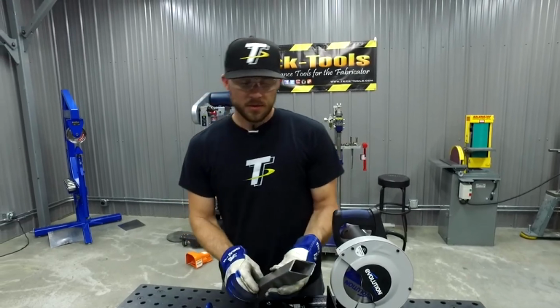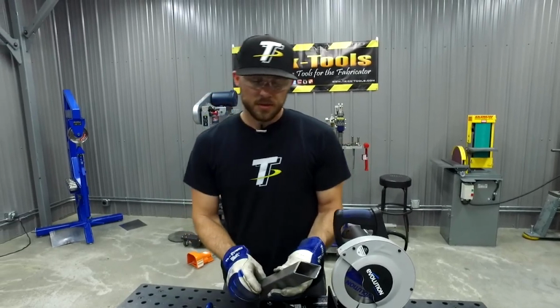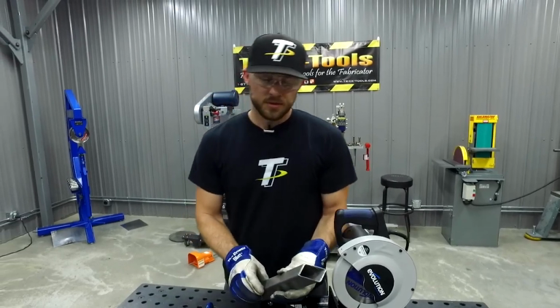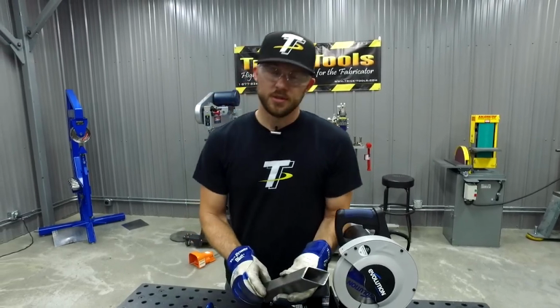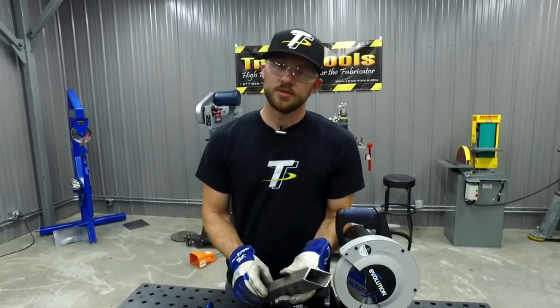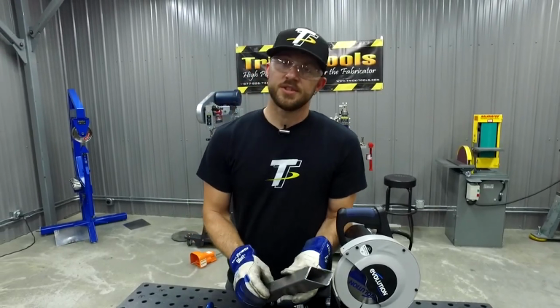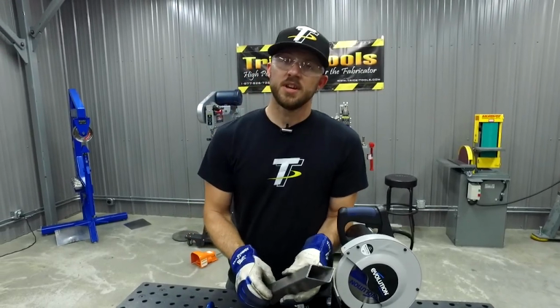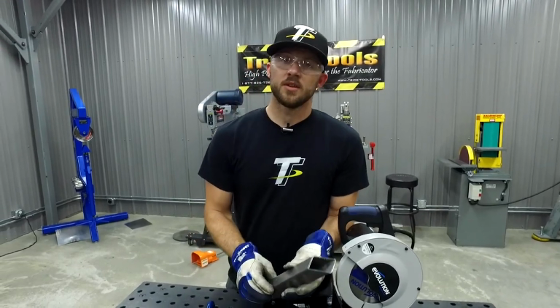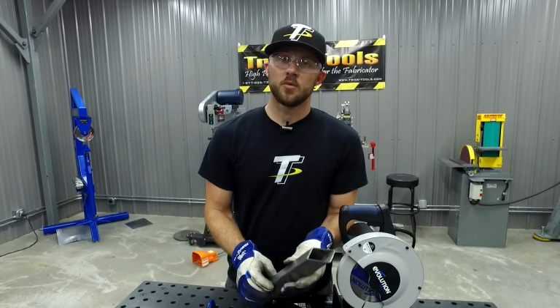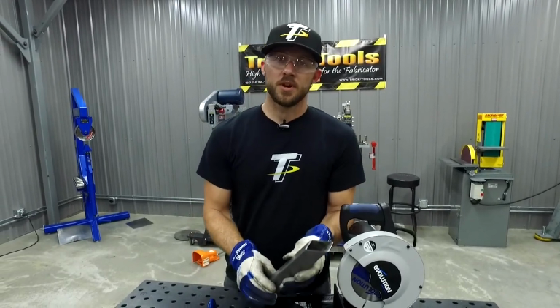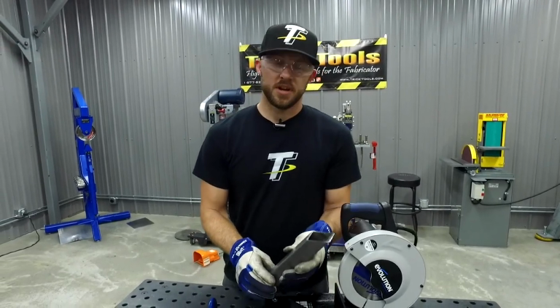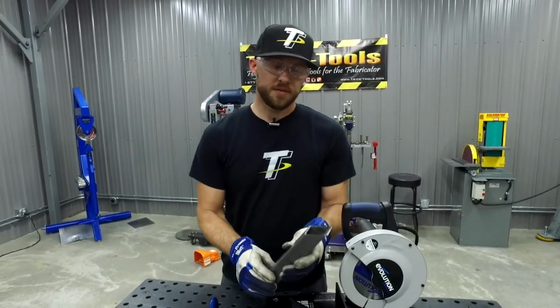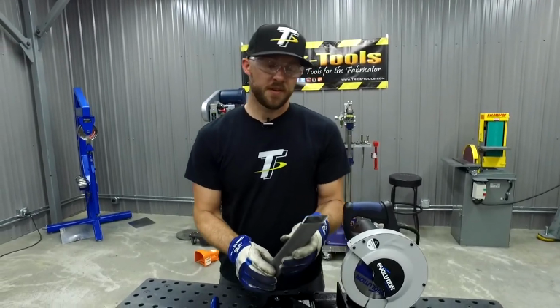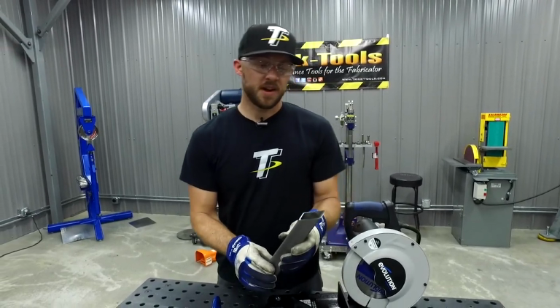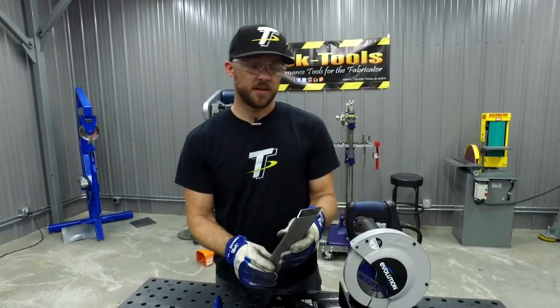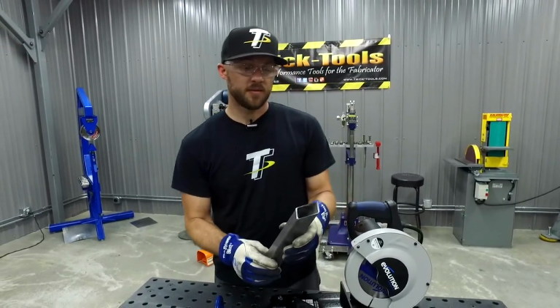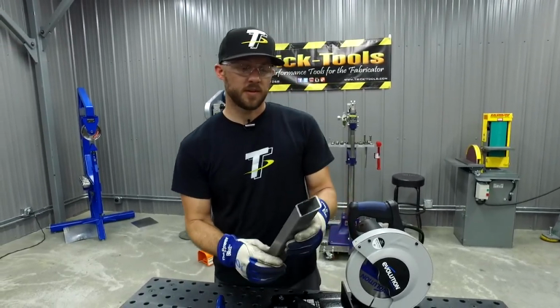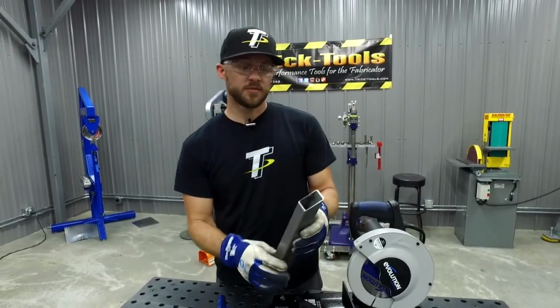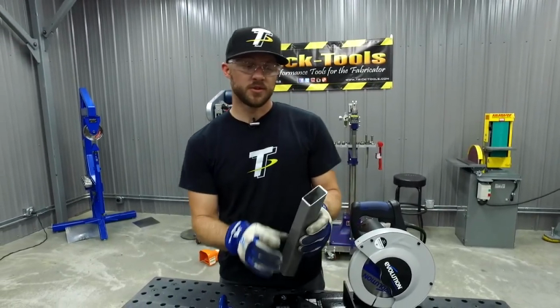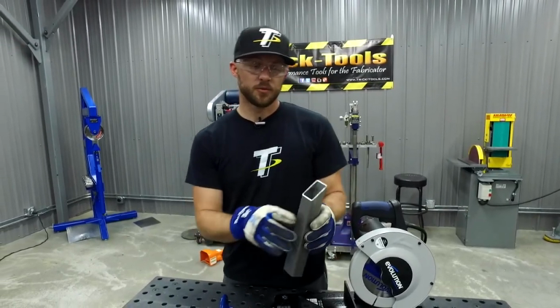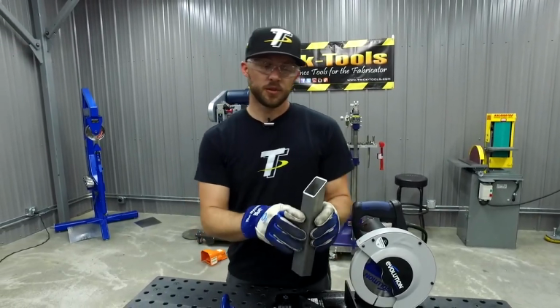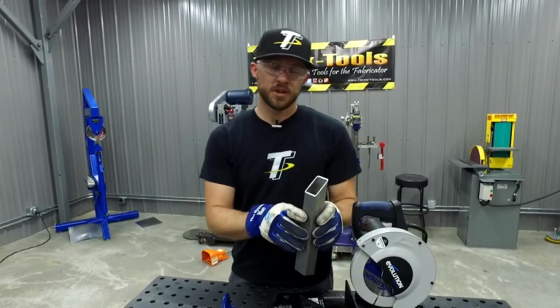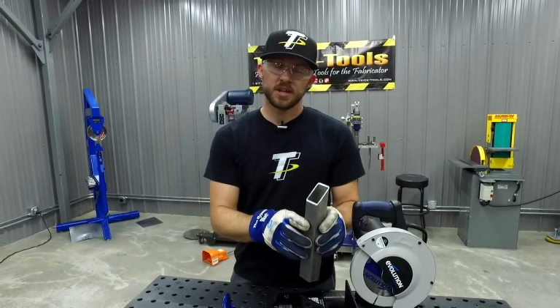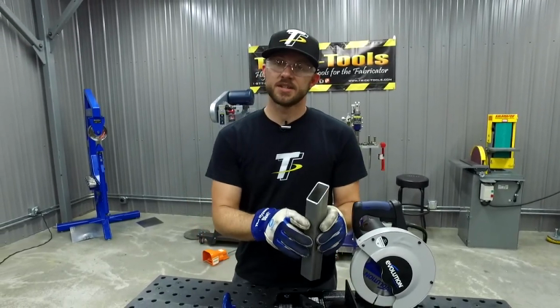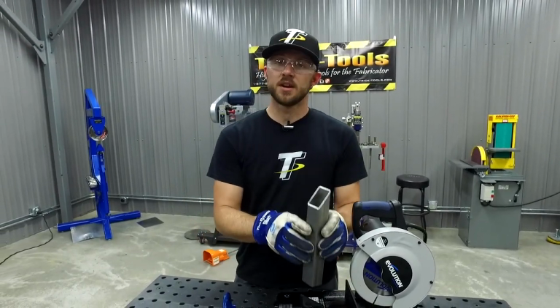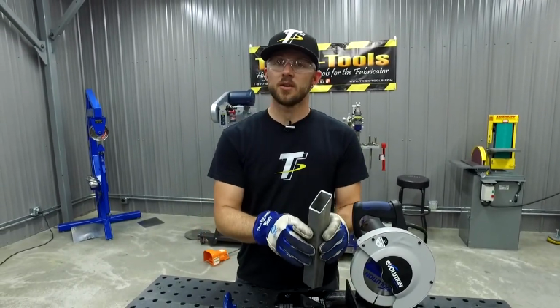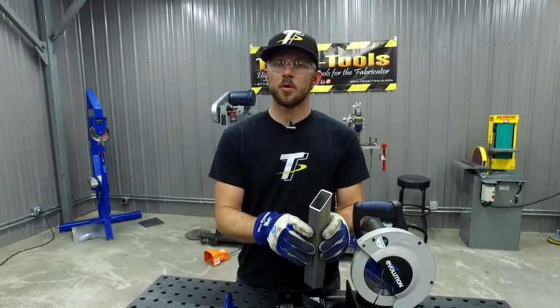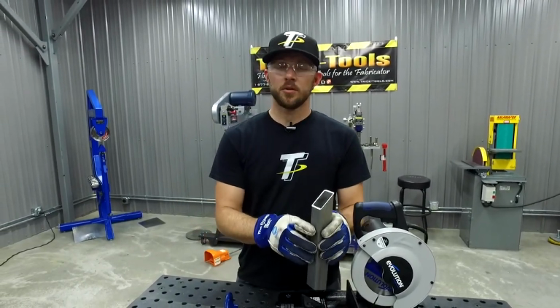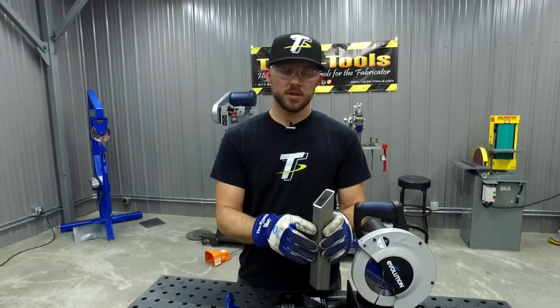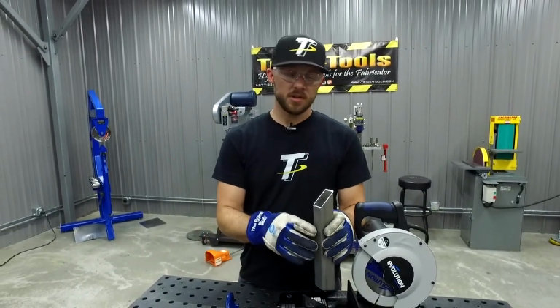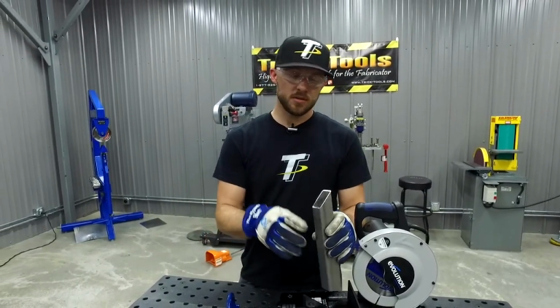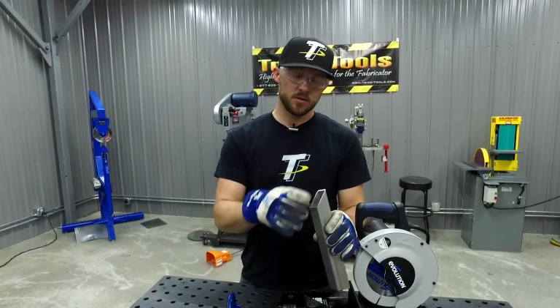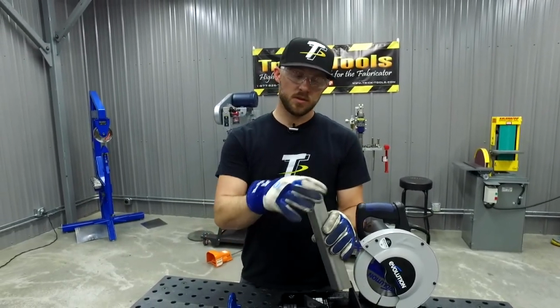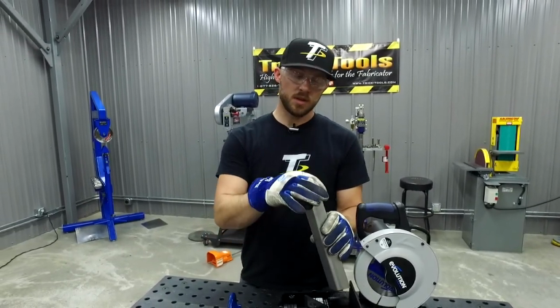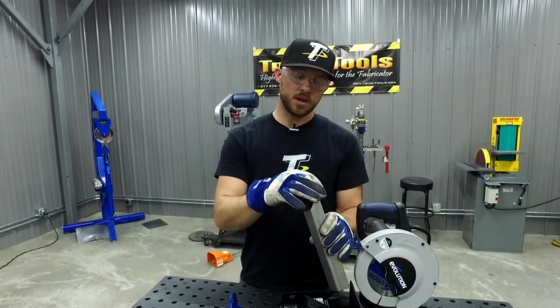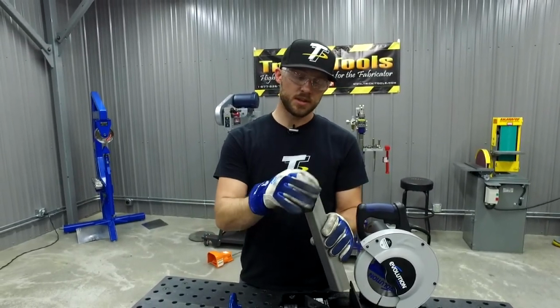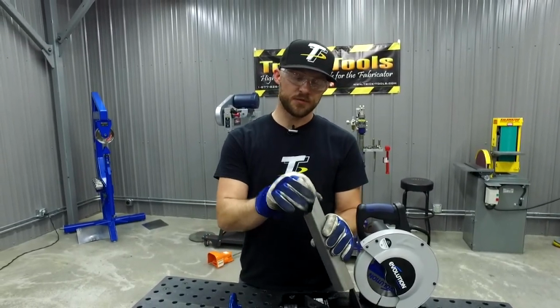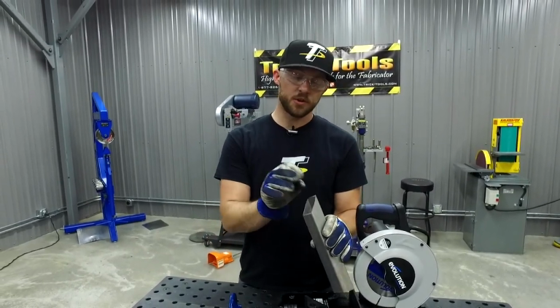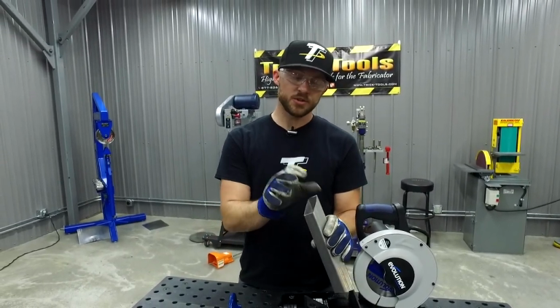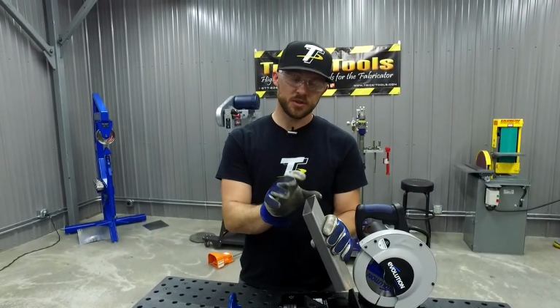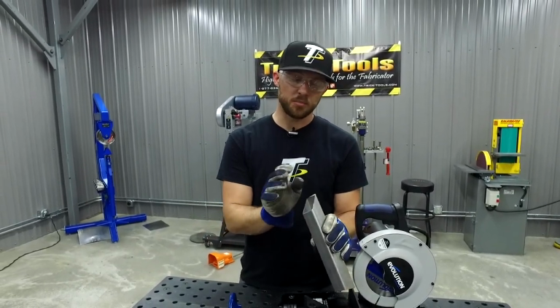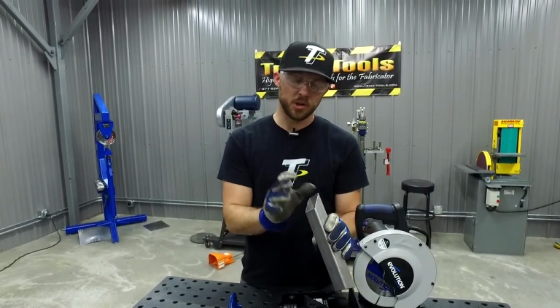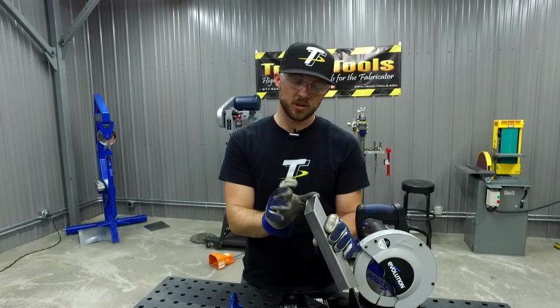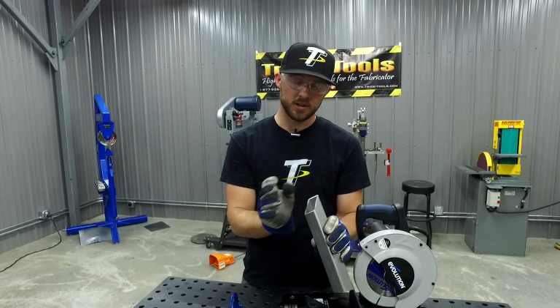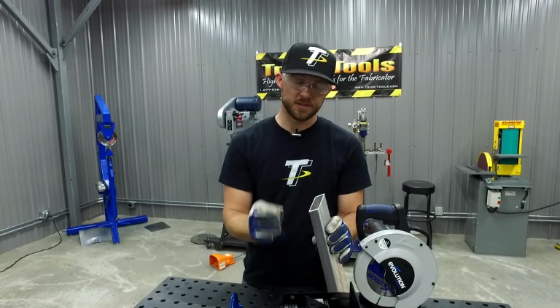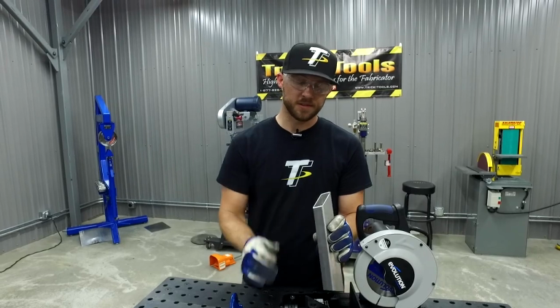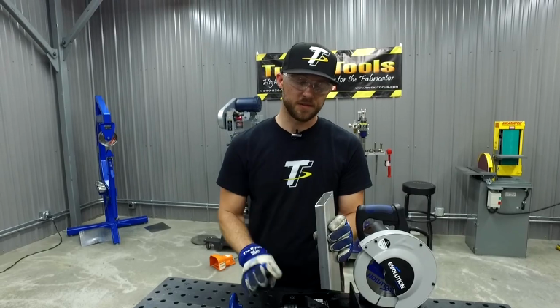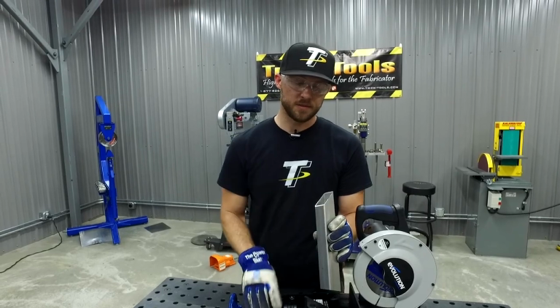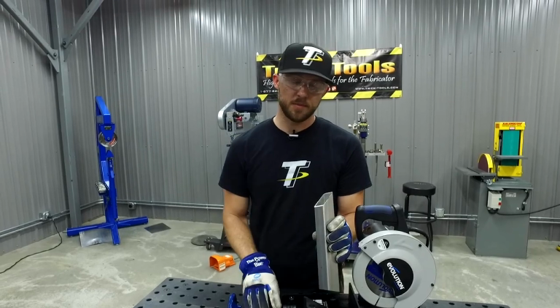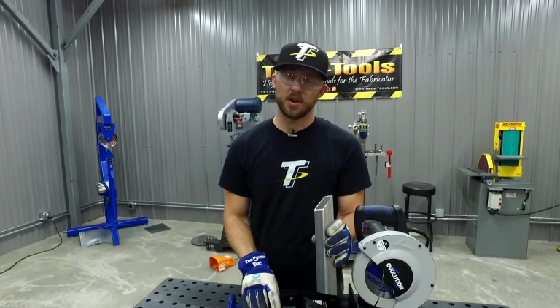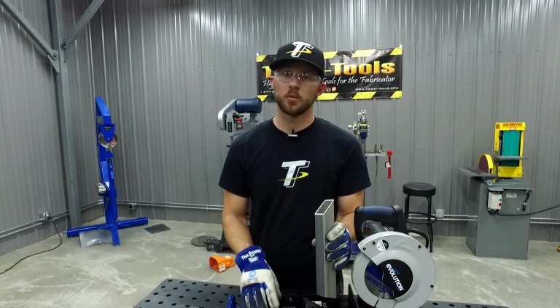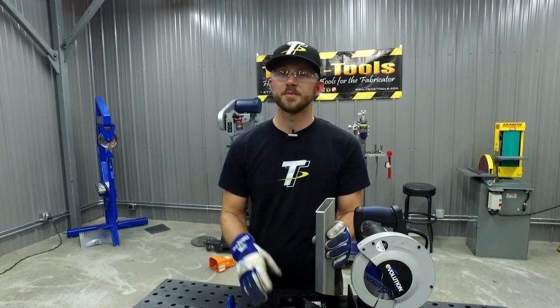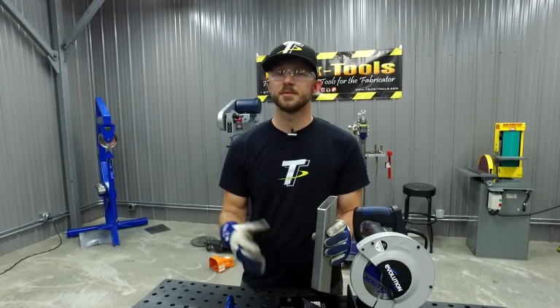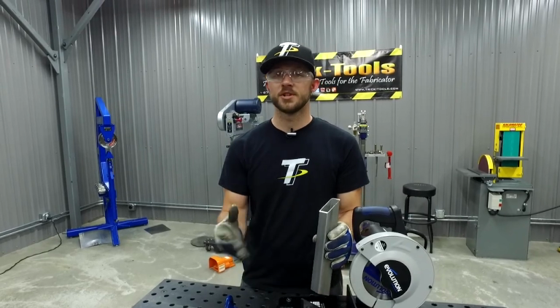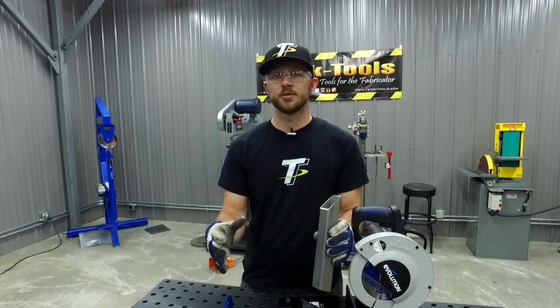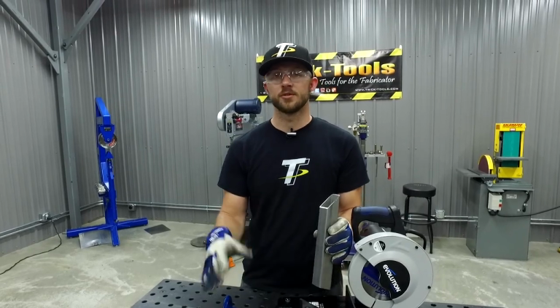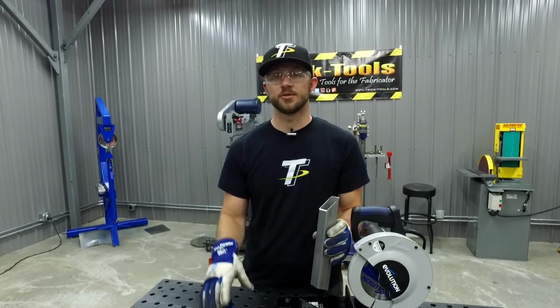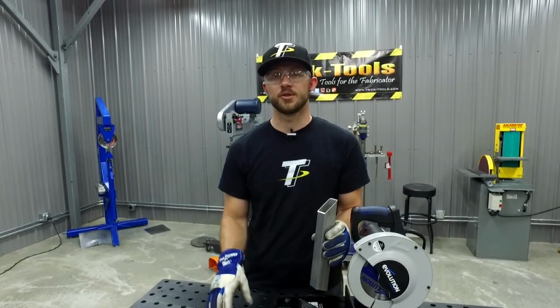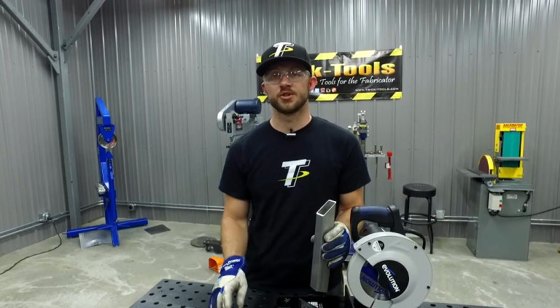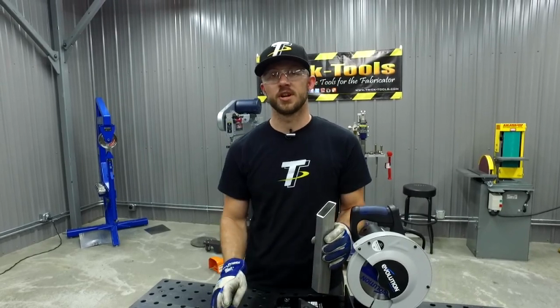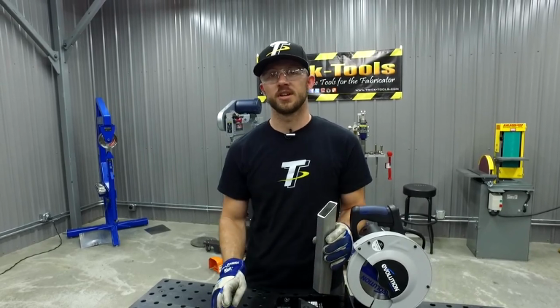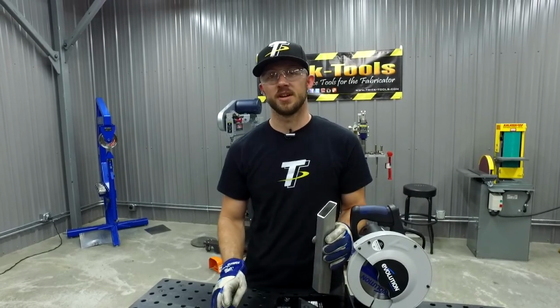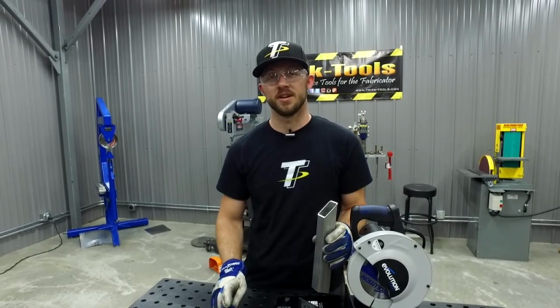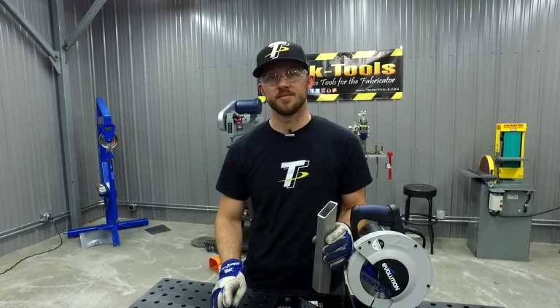You can see how the 185 gives you a really nice cut quality that's virtually burrless, no matter what materials you're trying to cut.